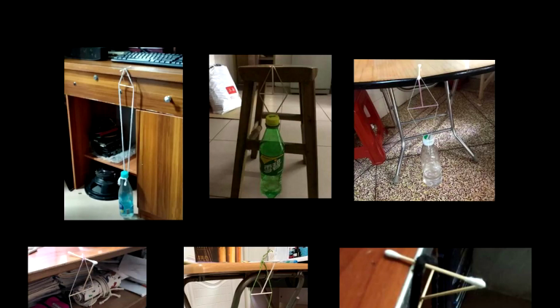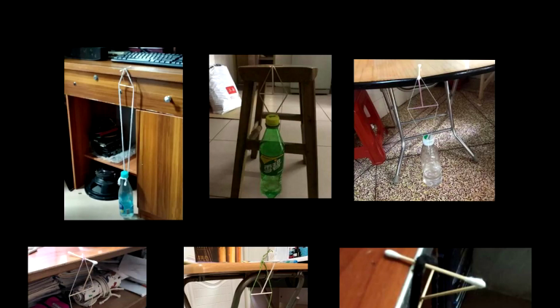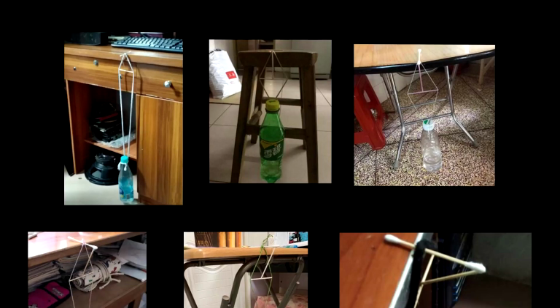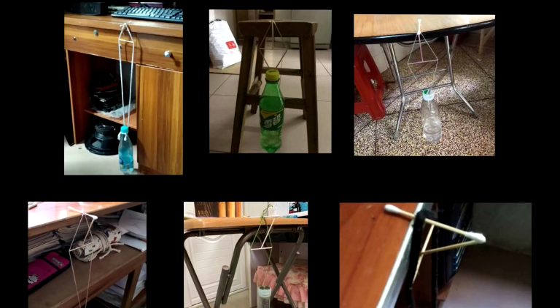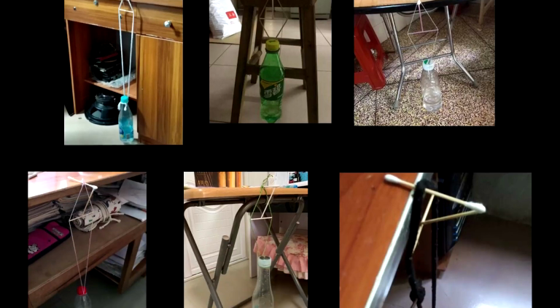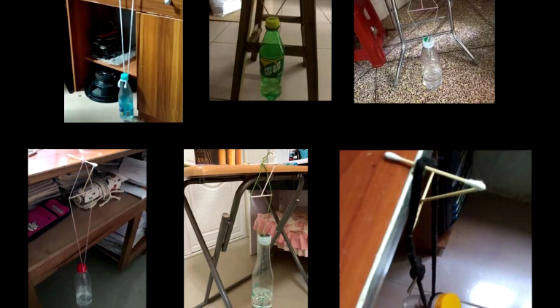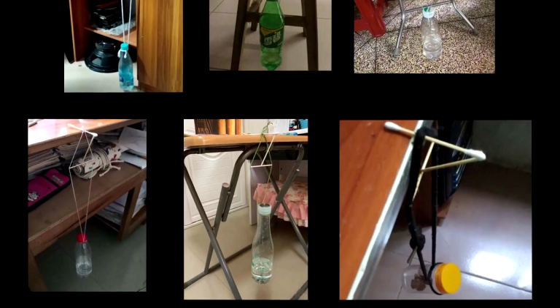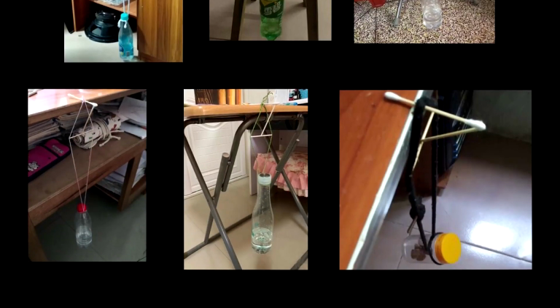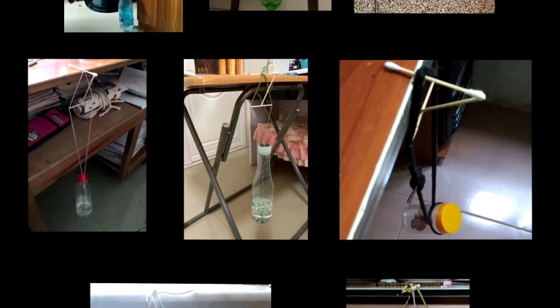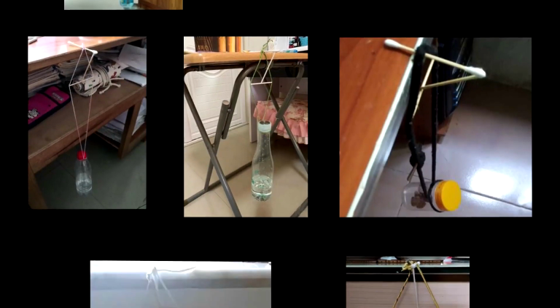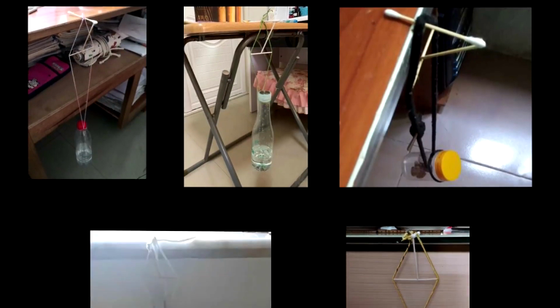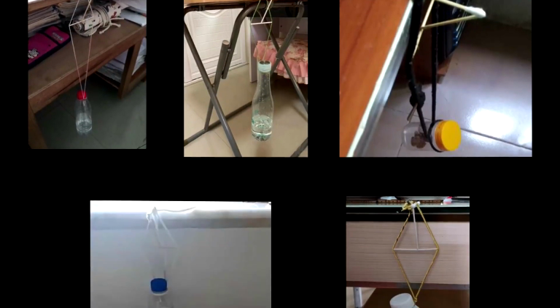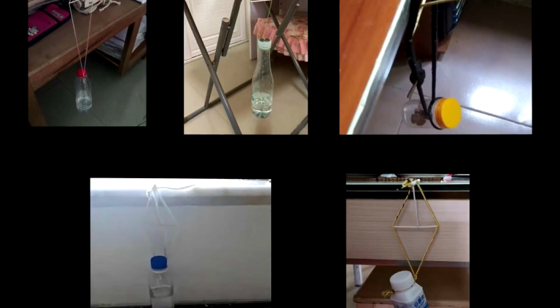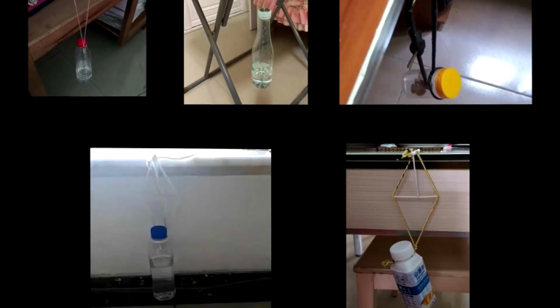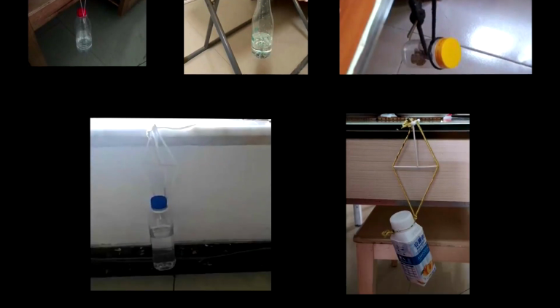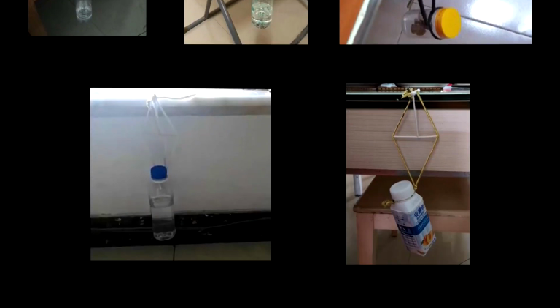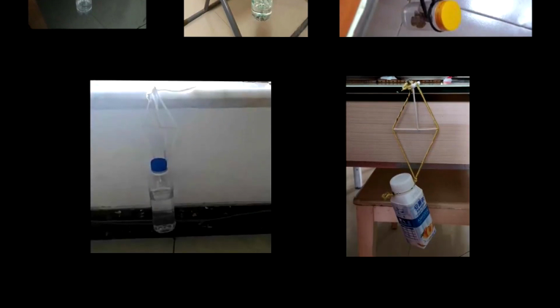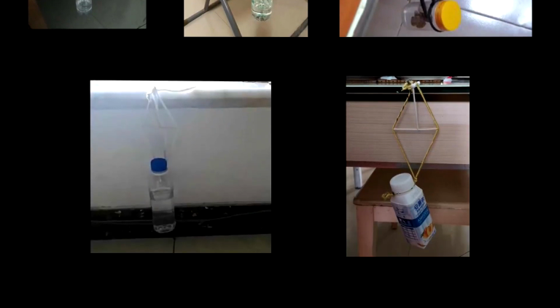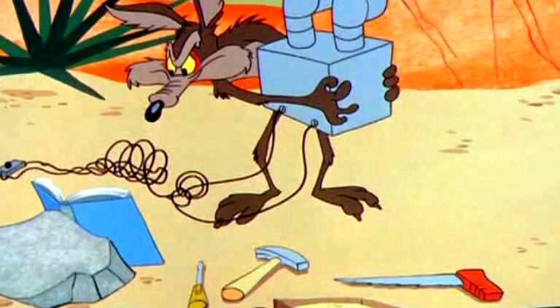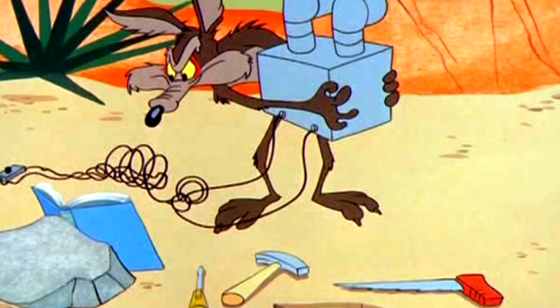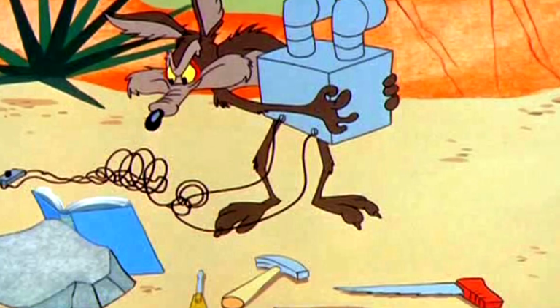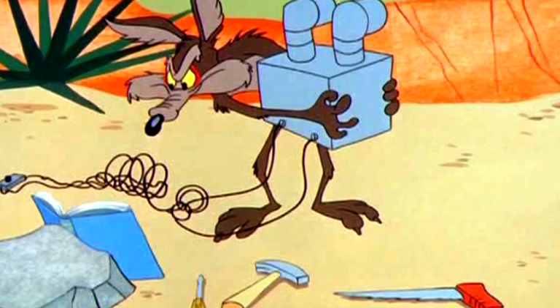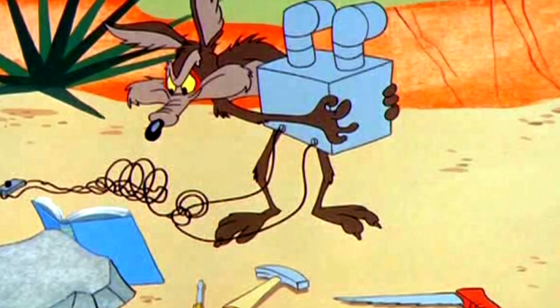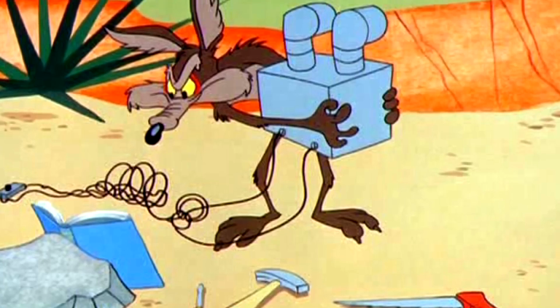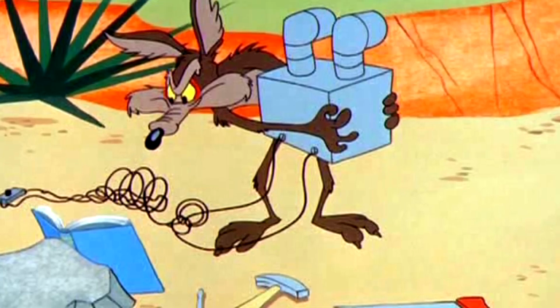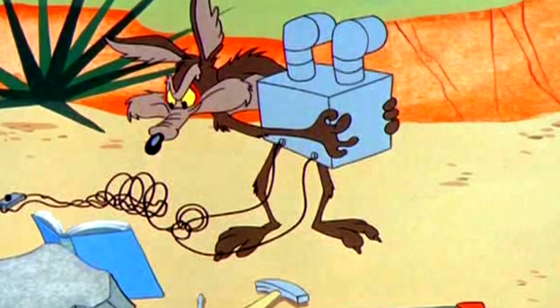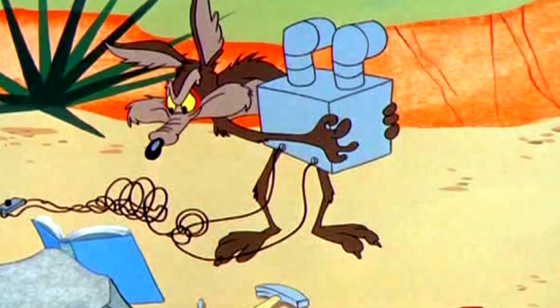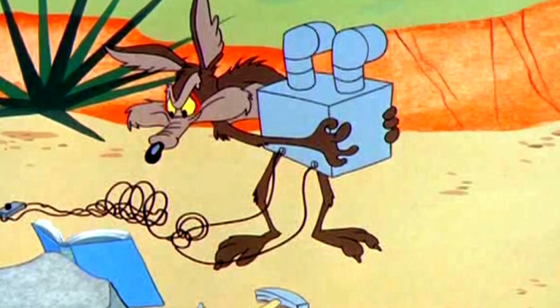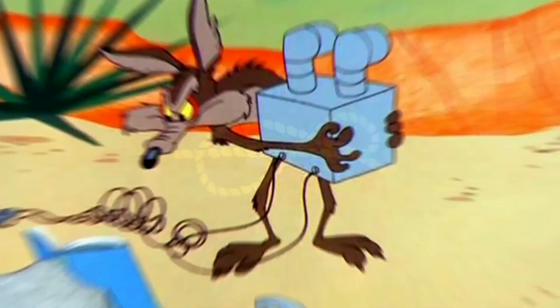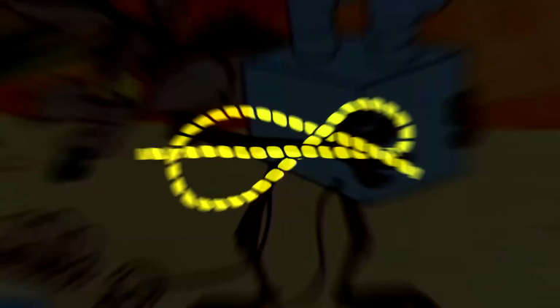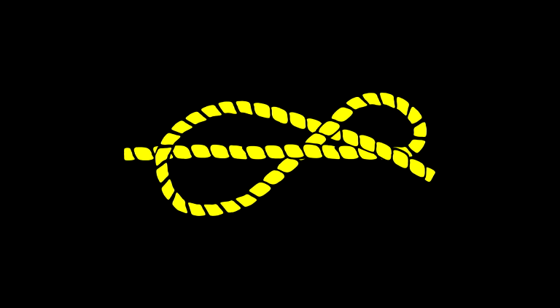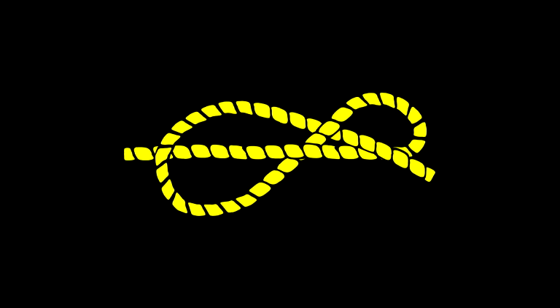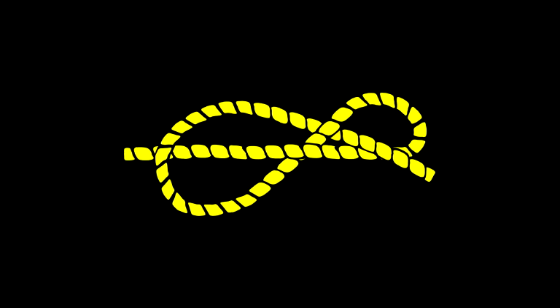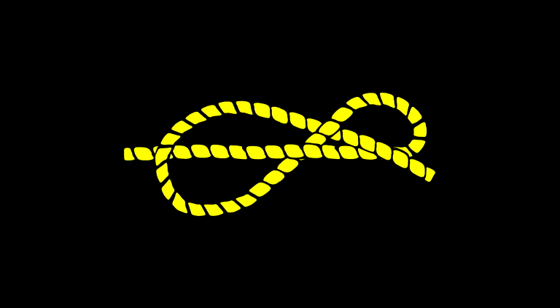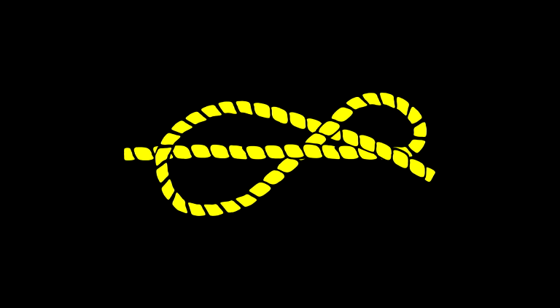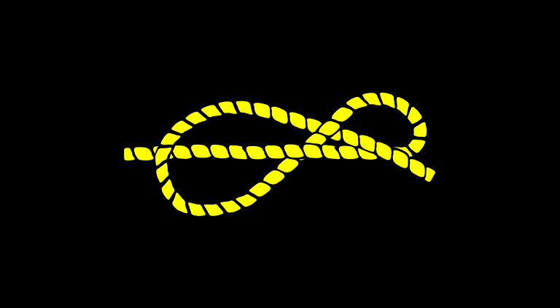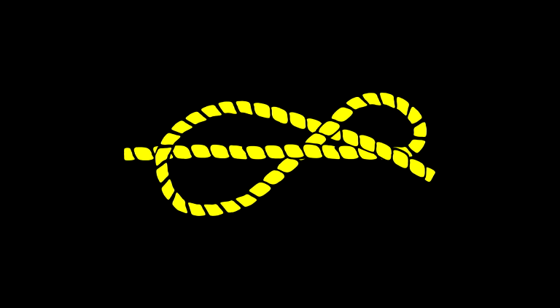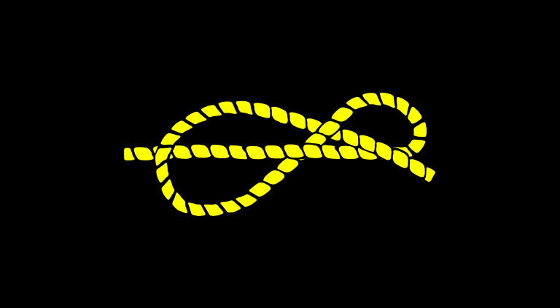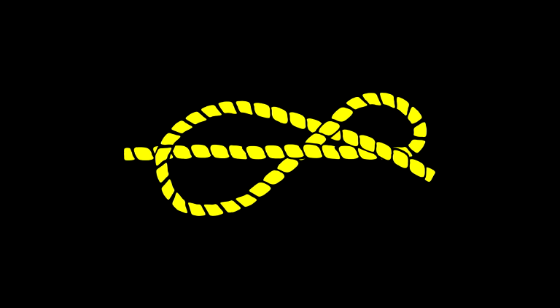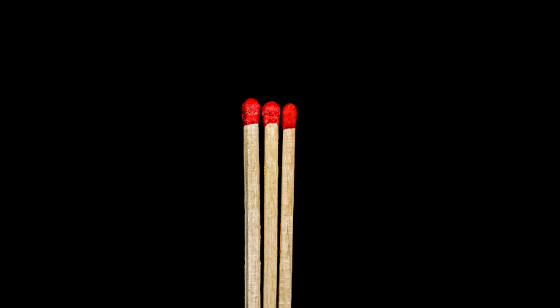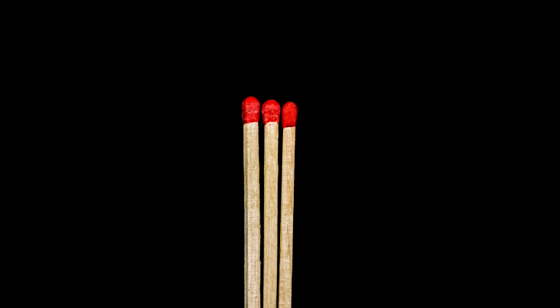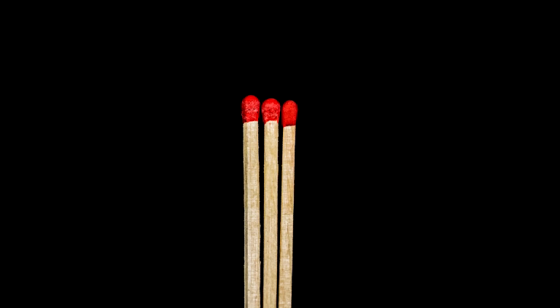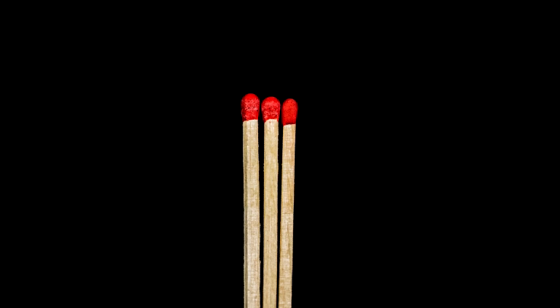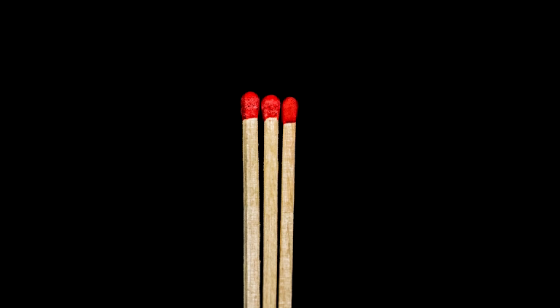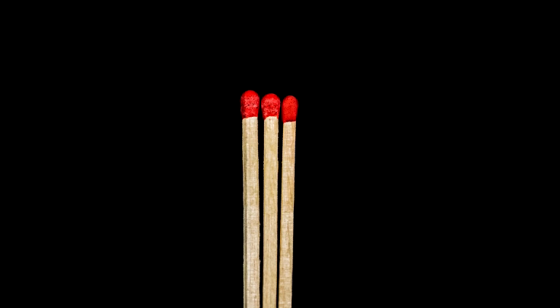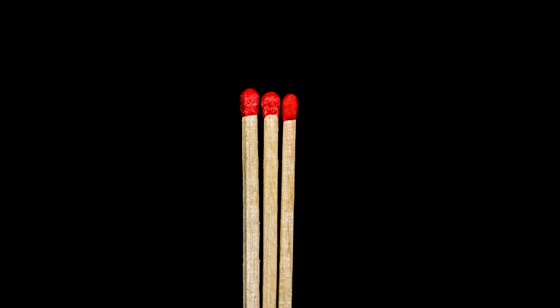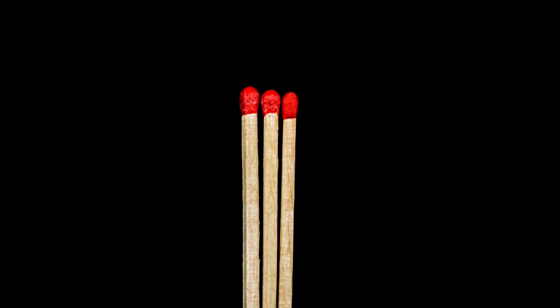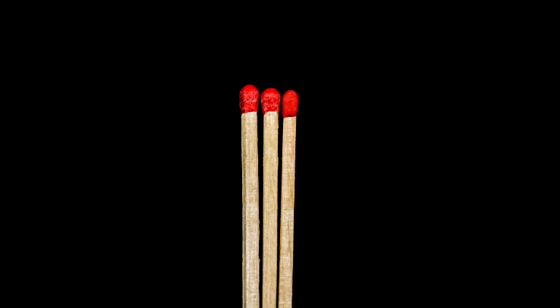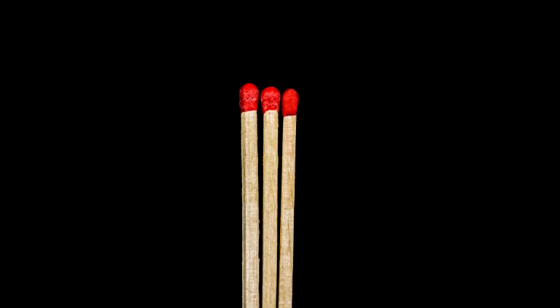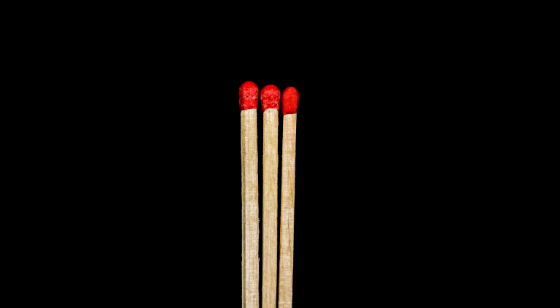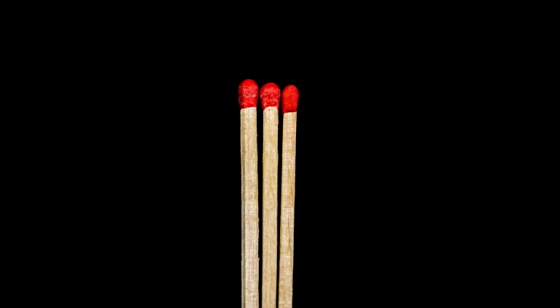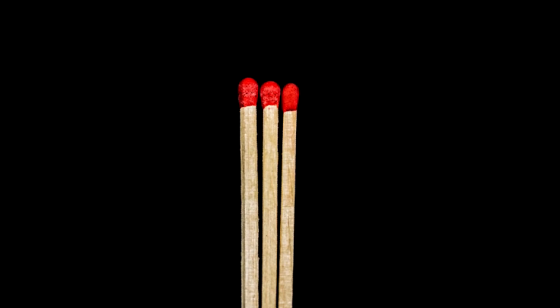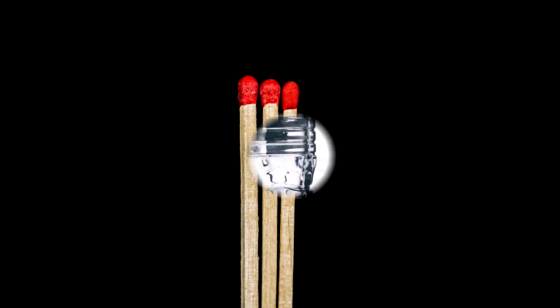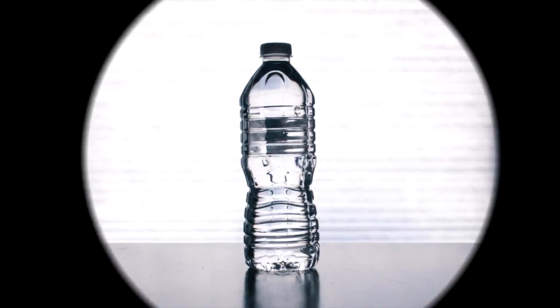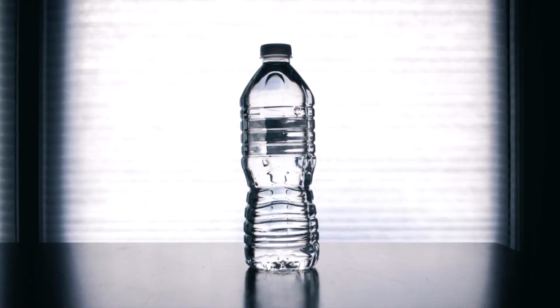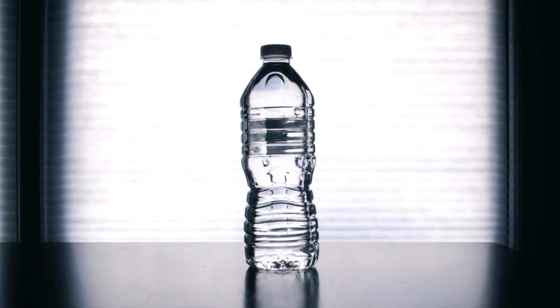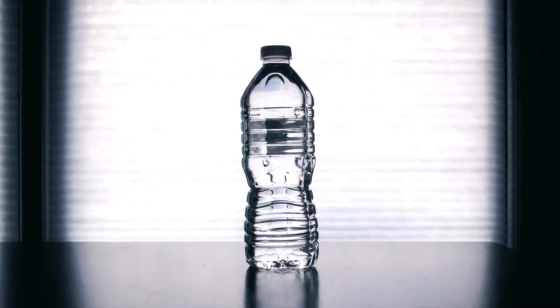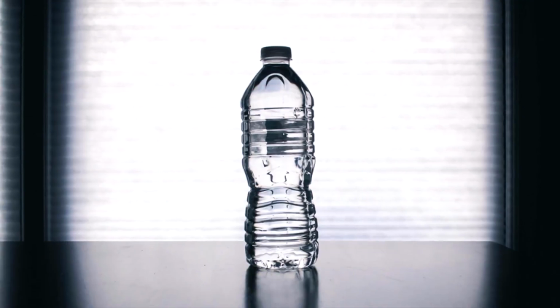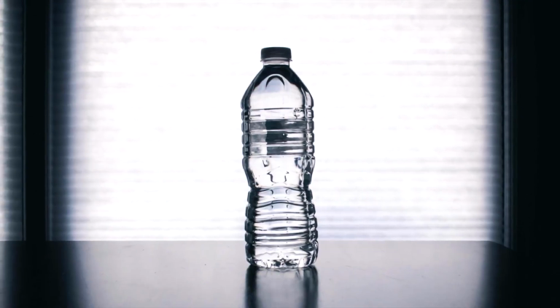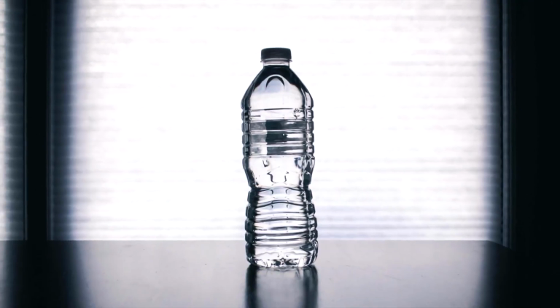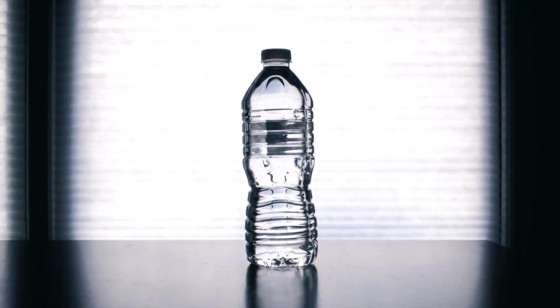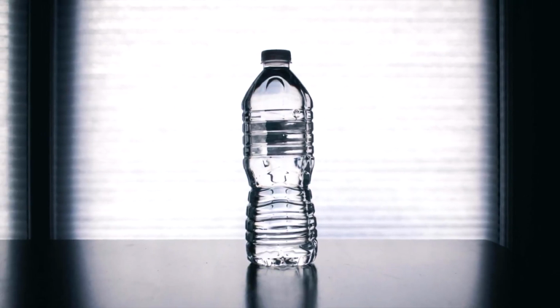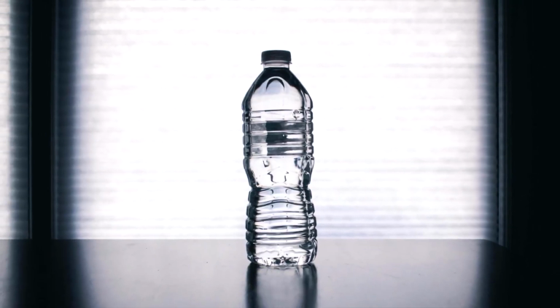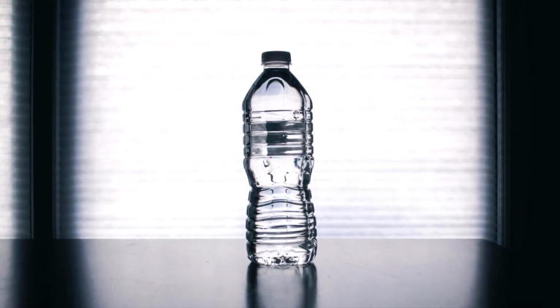What kind of sorcery is this? To achieve this image, you need one string, three regular matchsticks and a bottle of water.